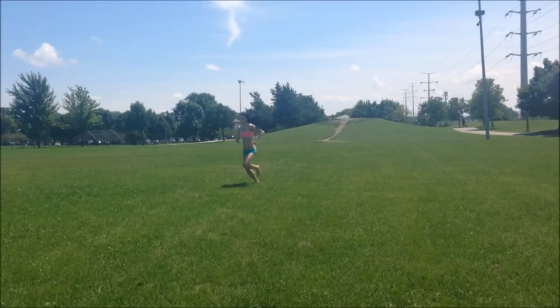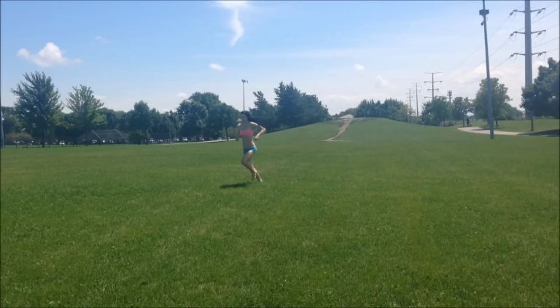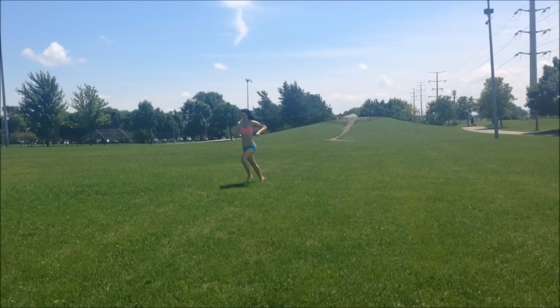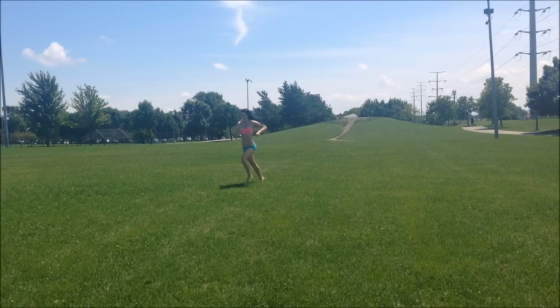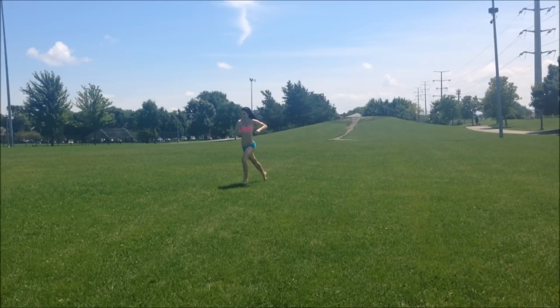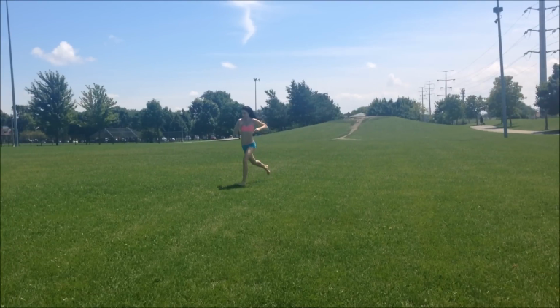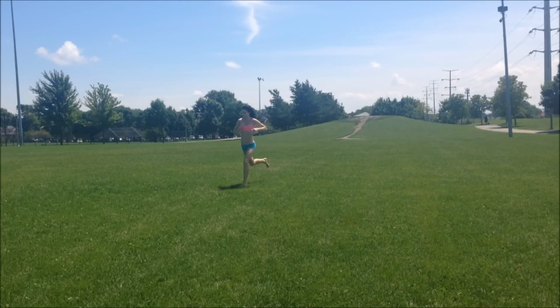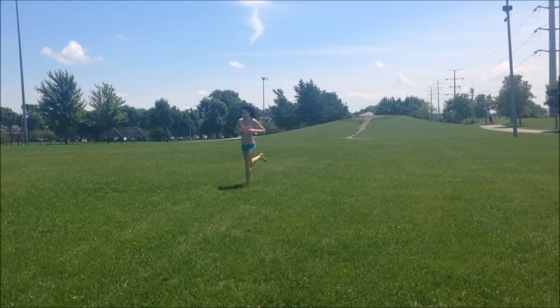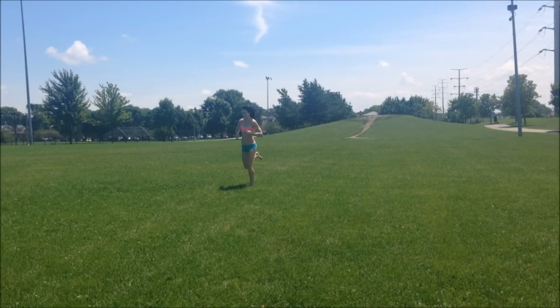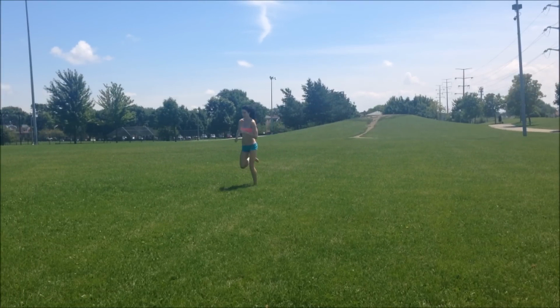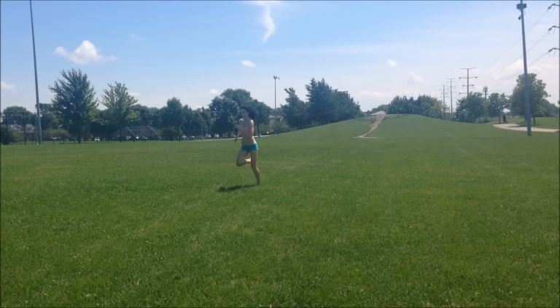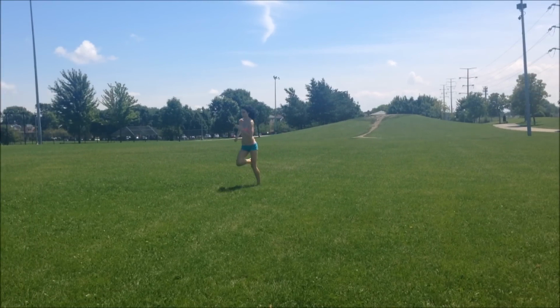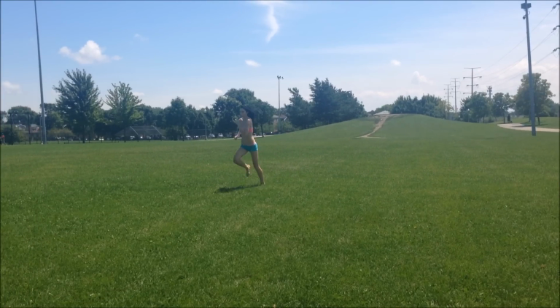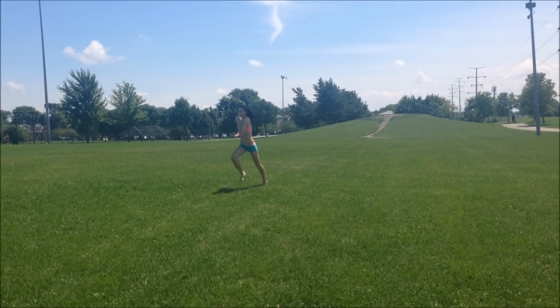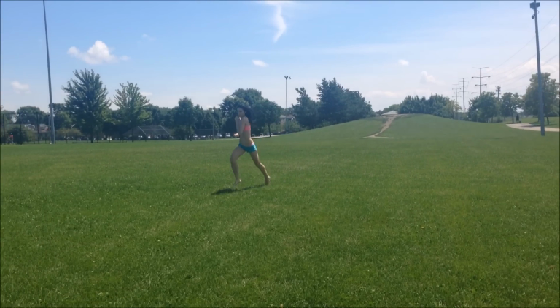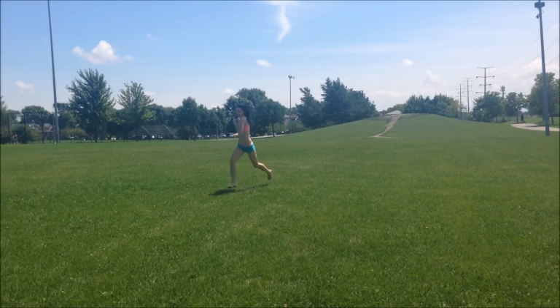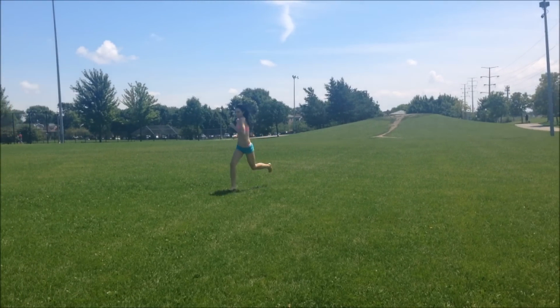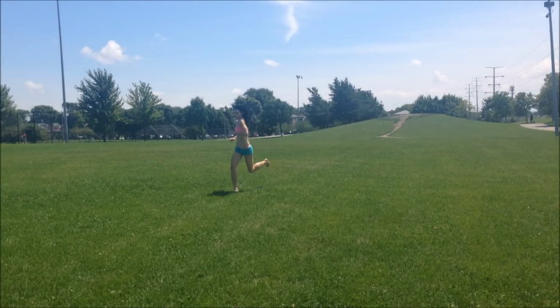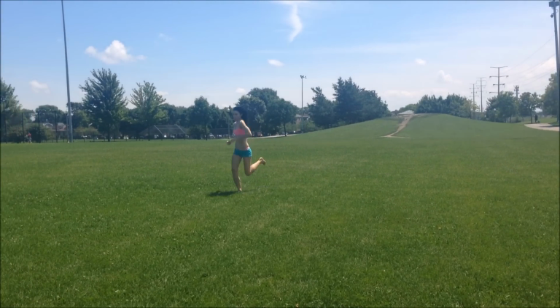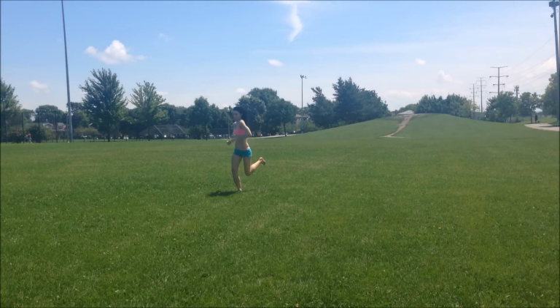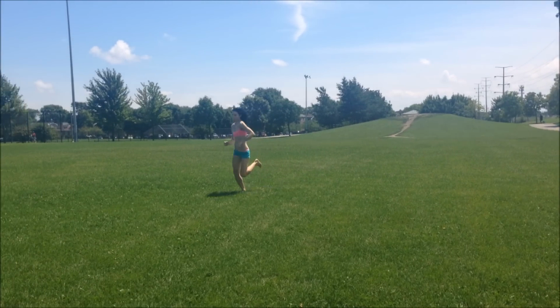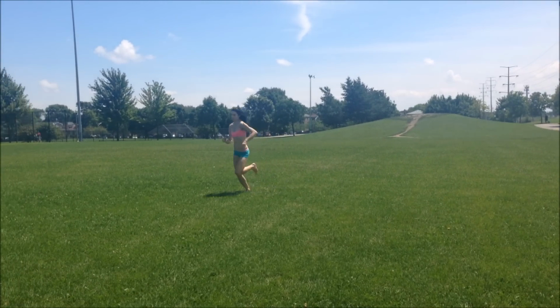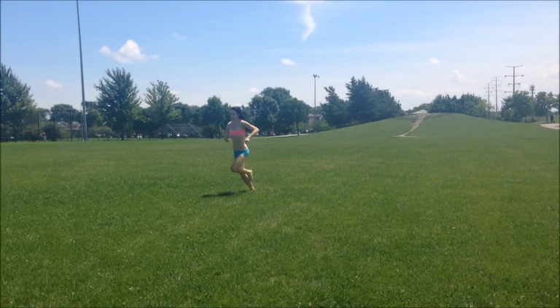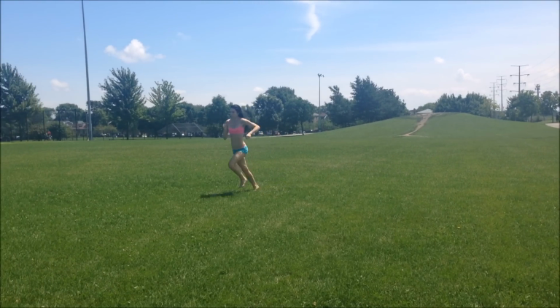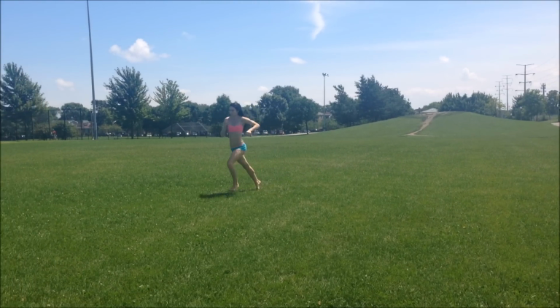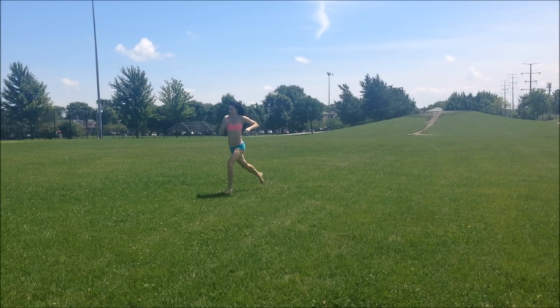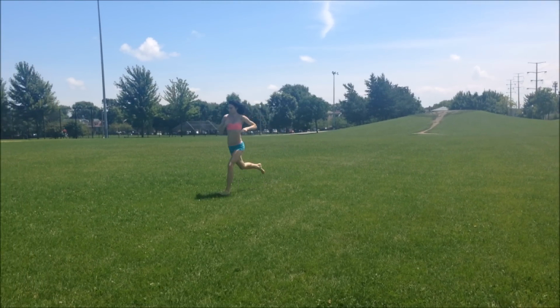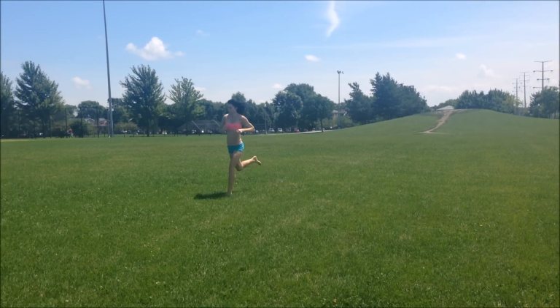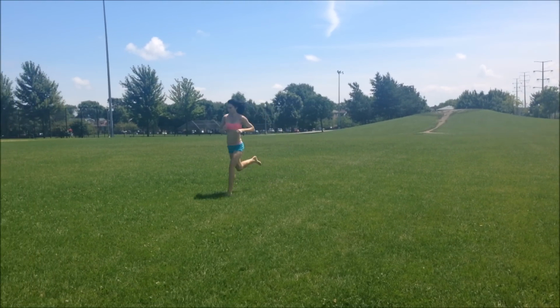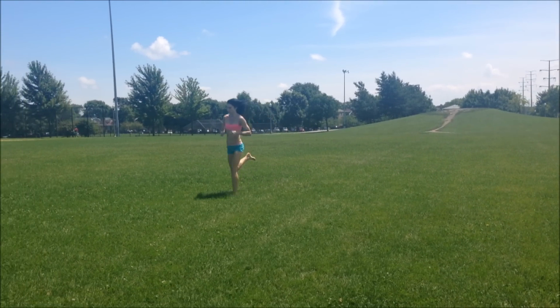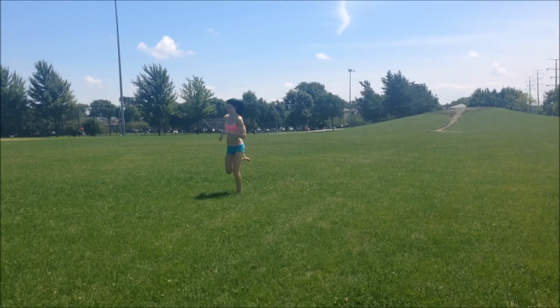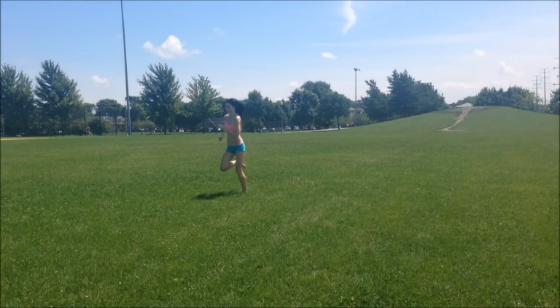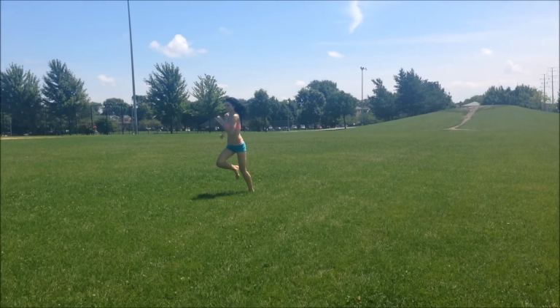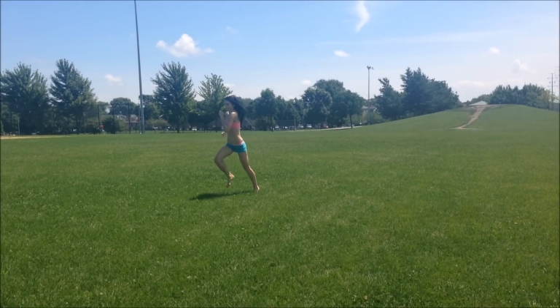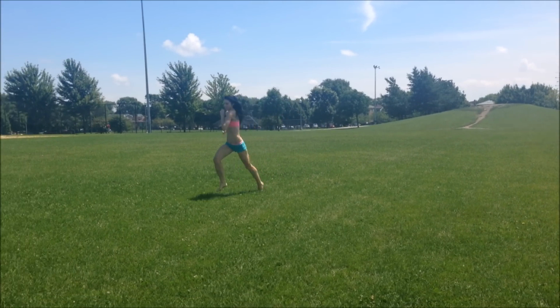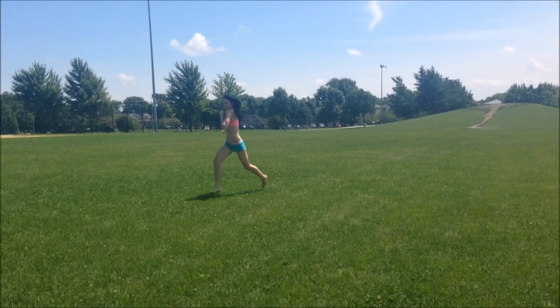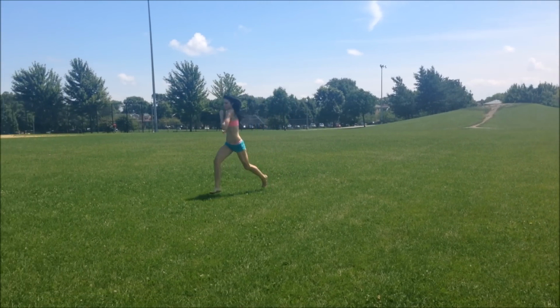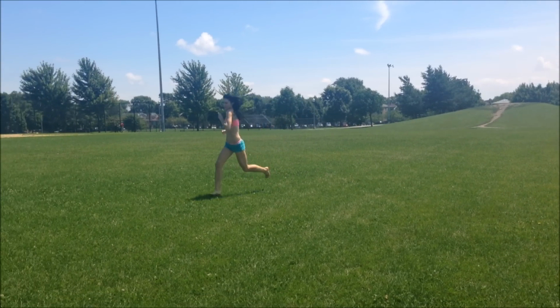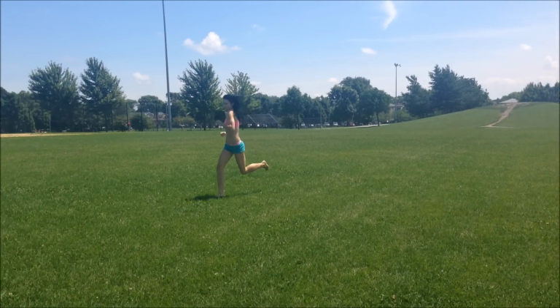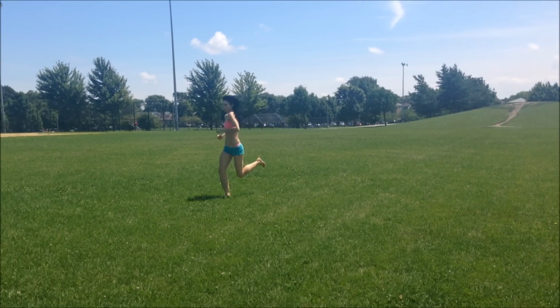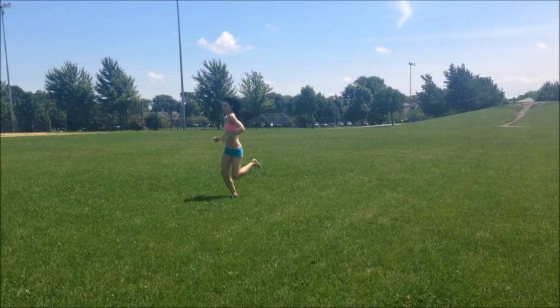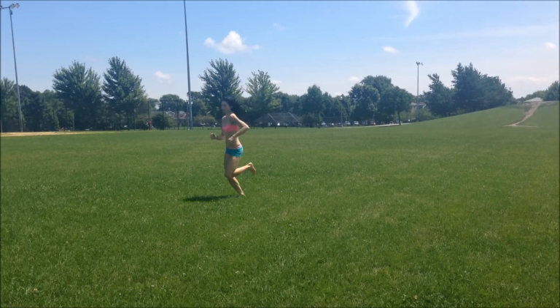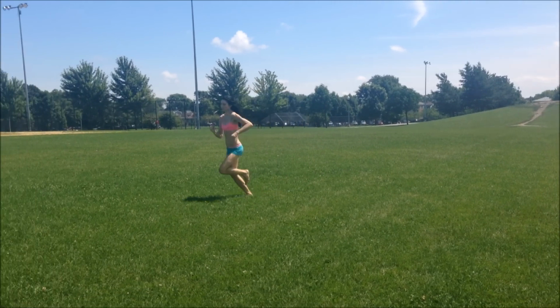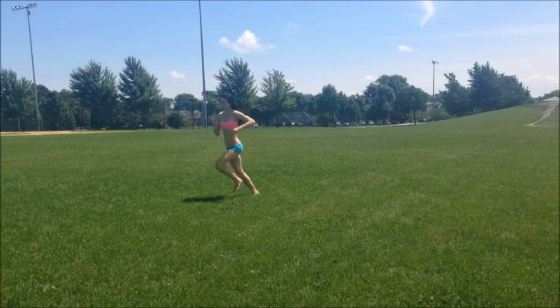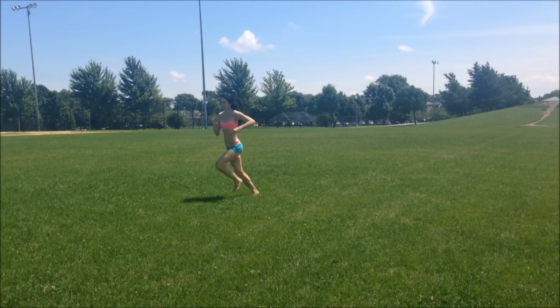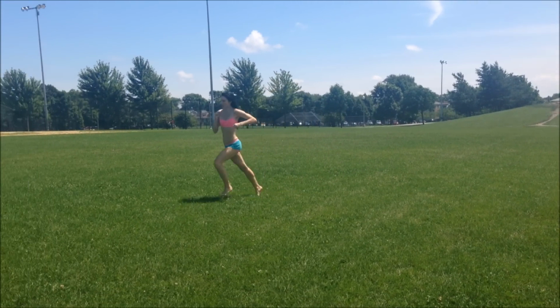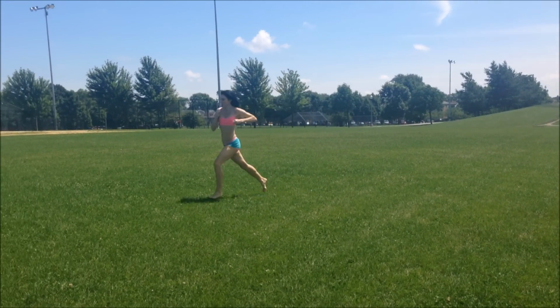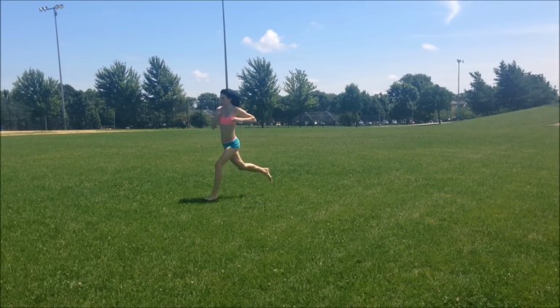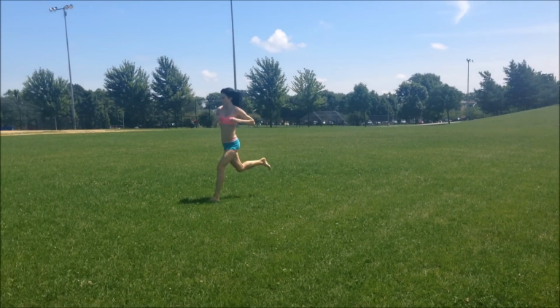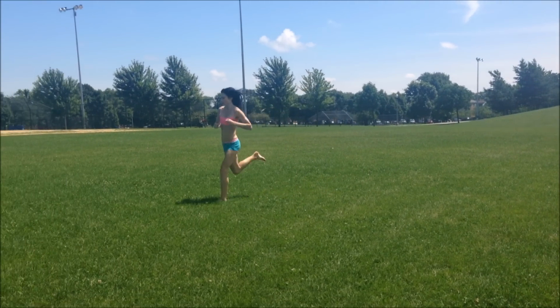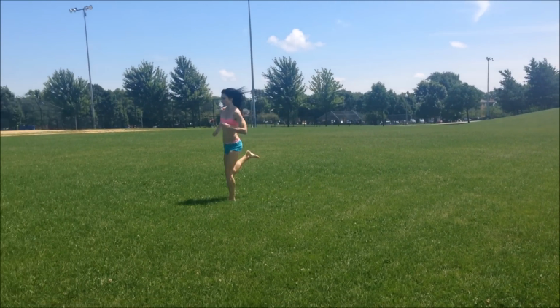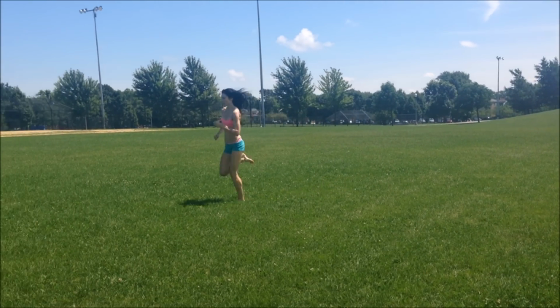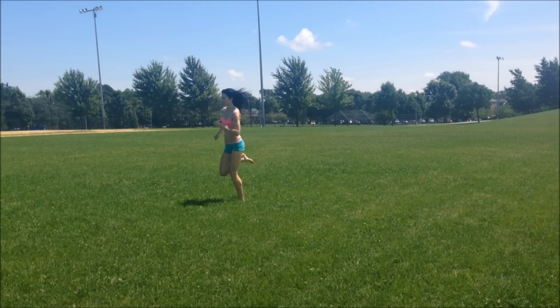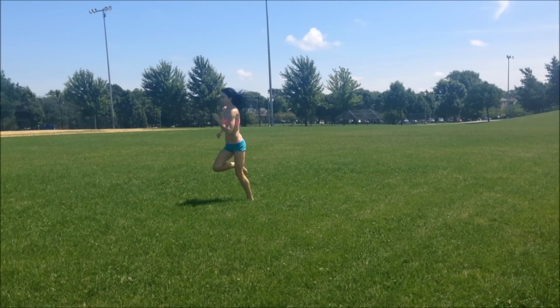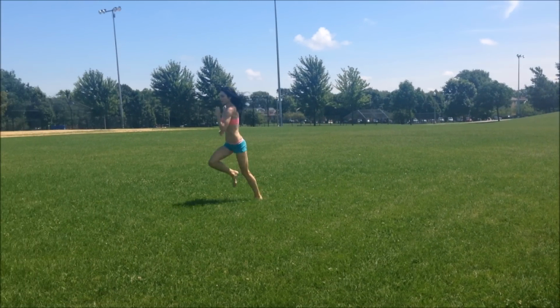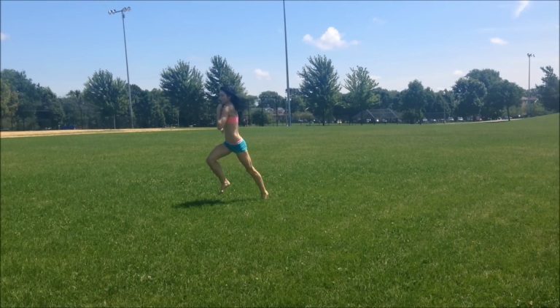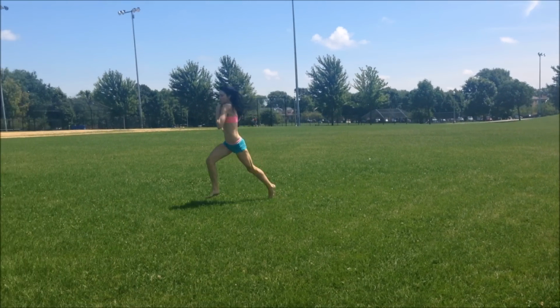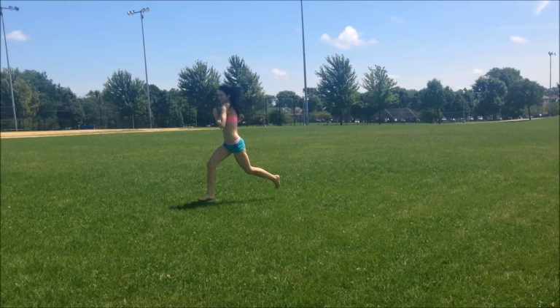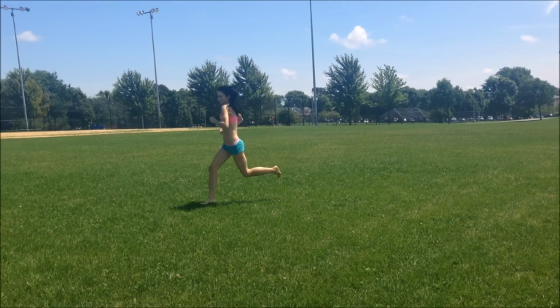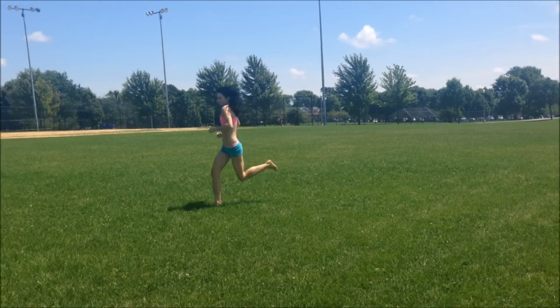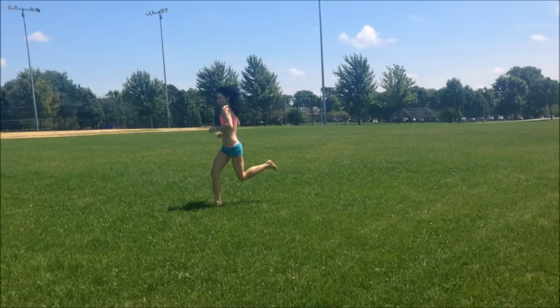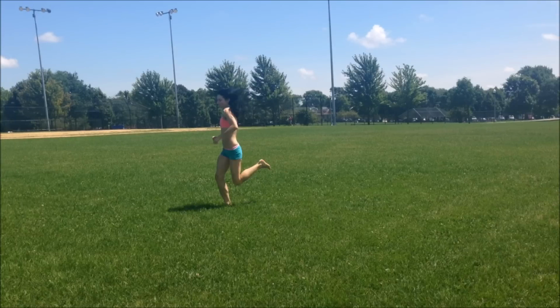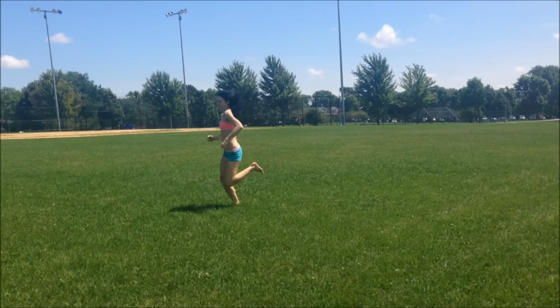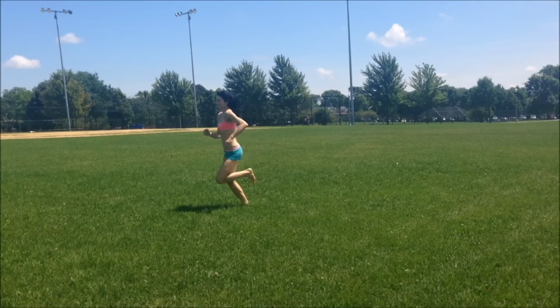Hi everyone, it's Bretta Riches from runforfoot.com and today I'm going to be talking to you about how you can literally cure flat feet naturally.